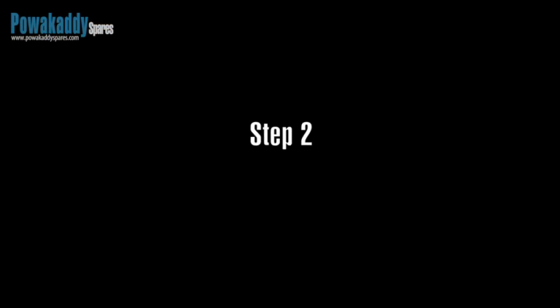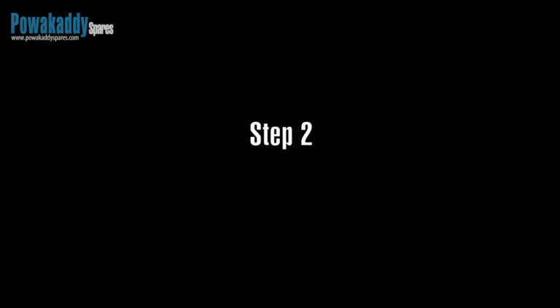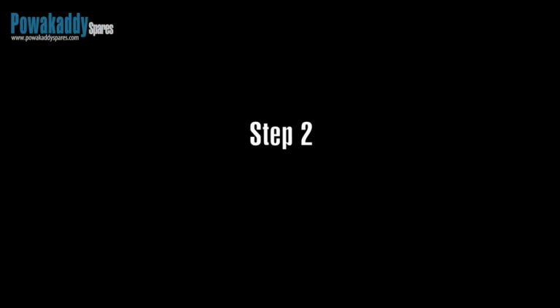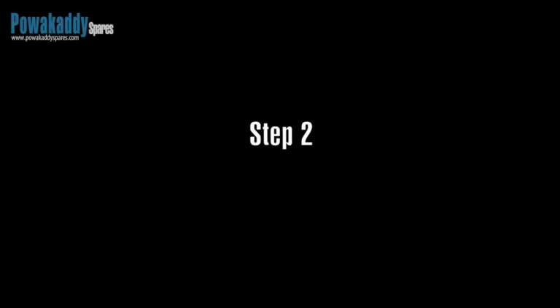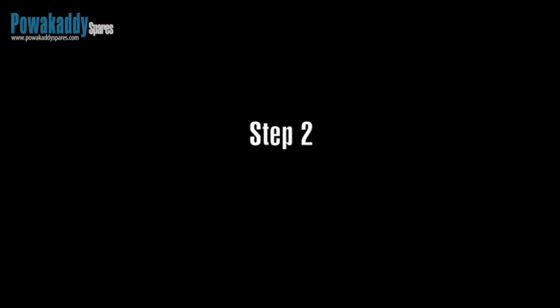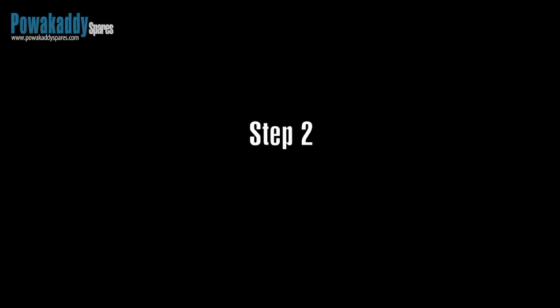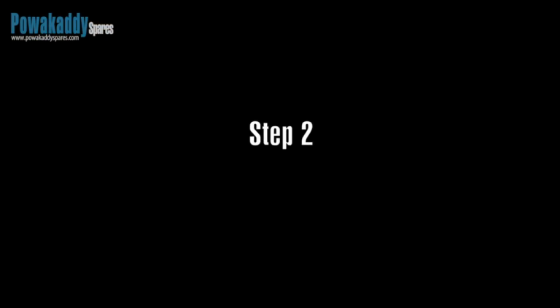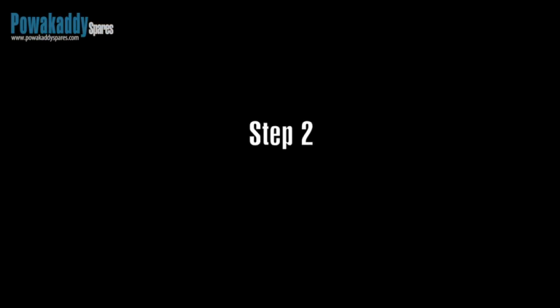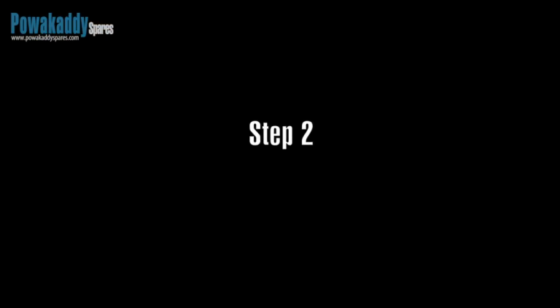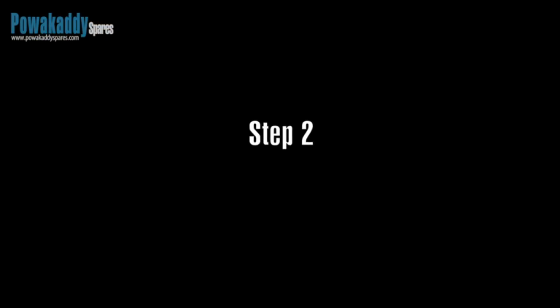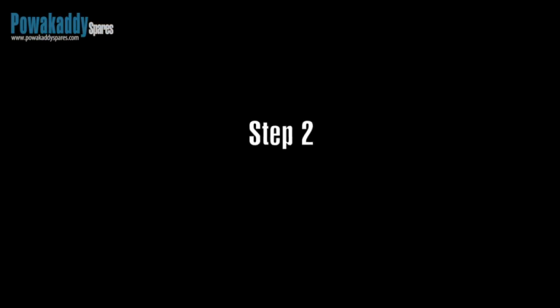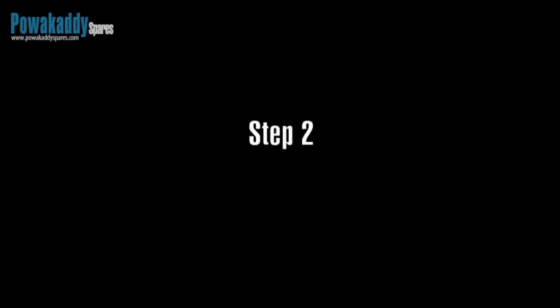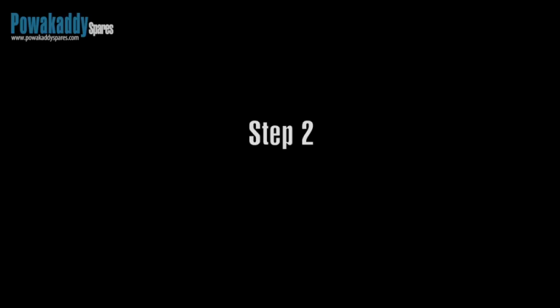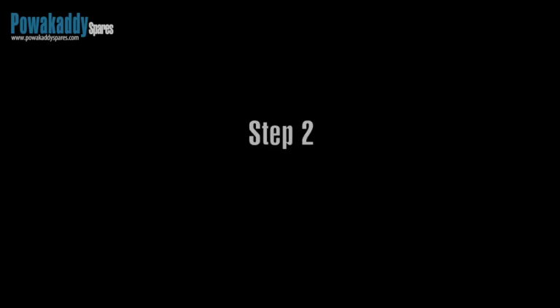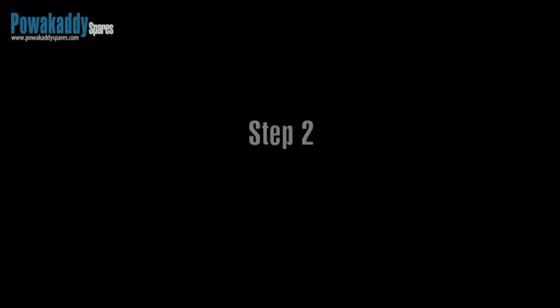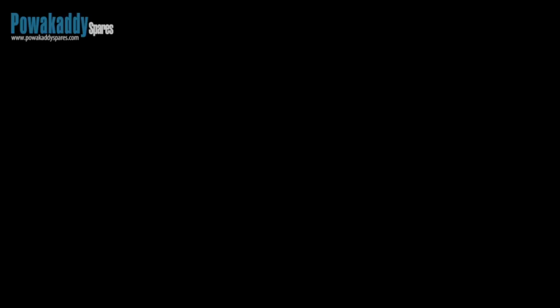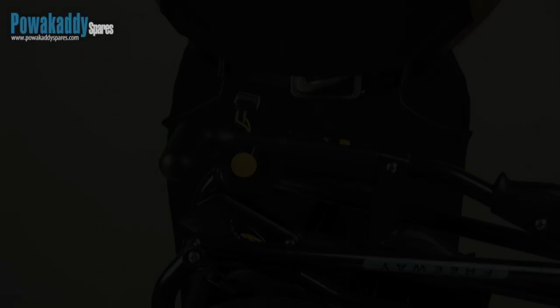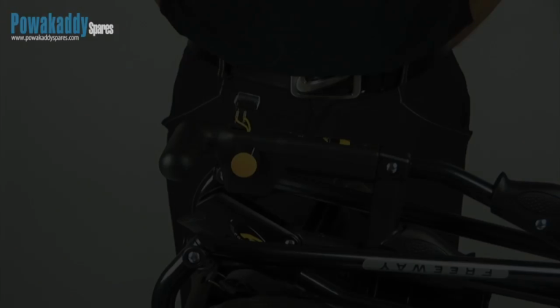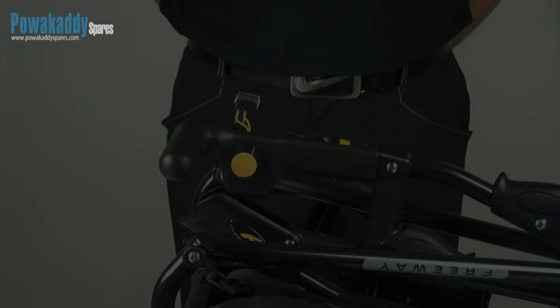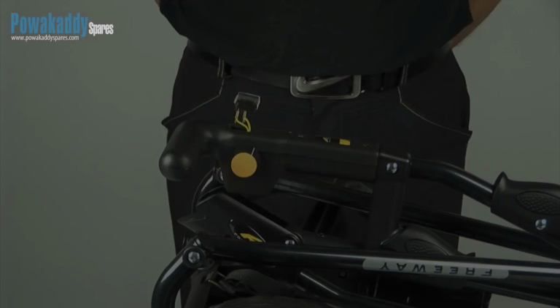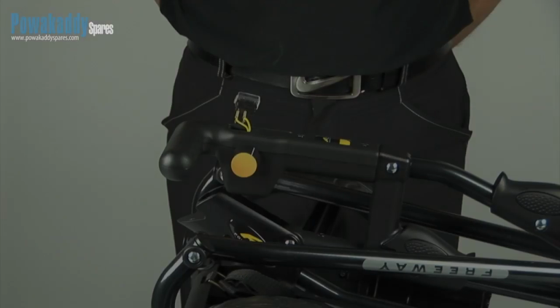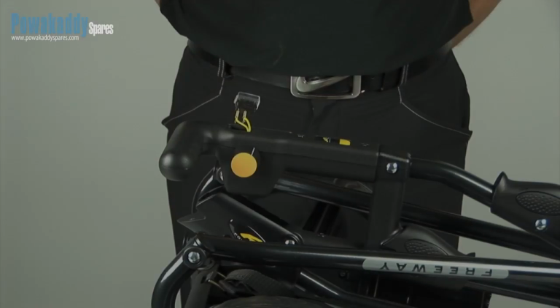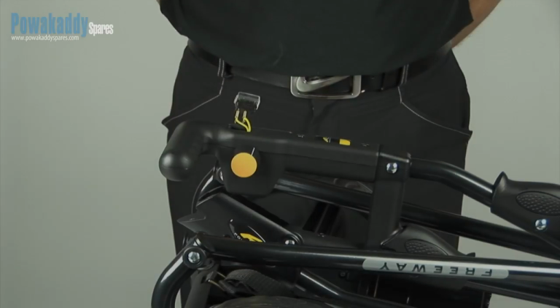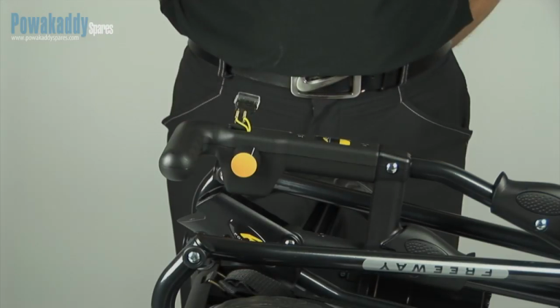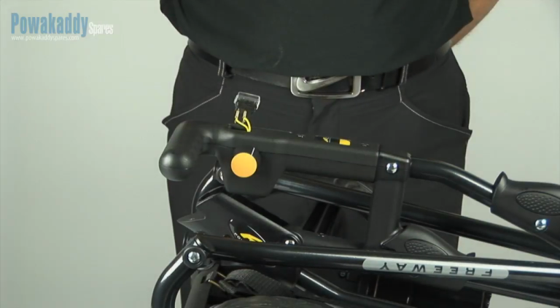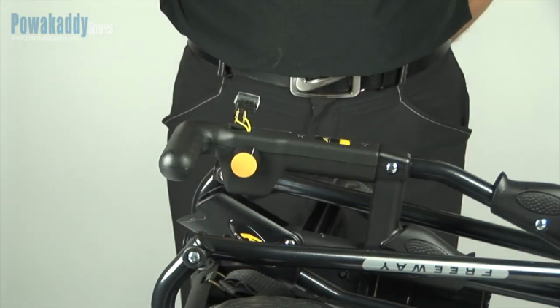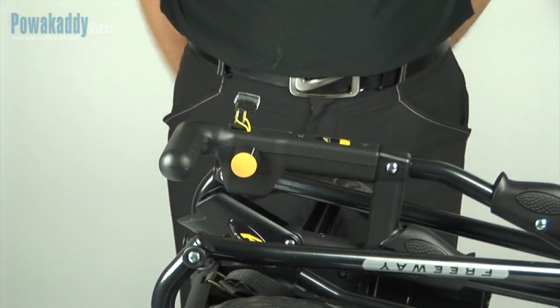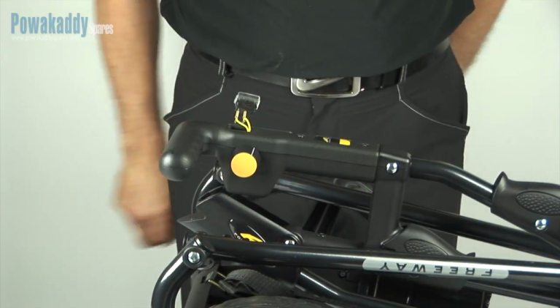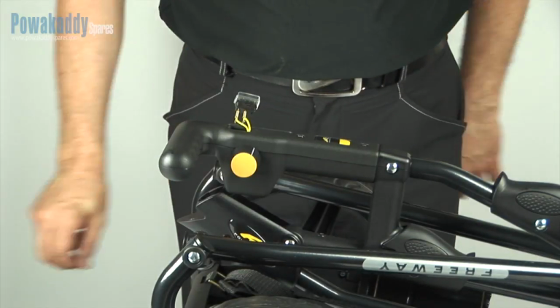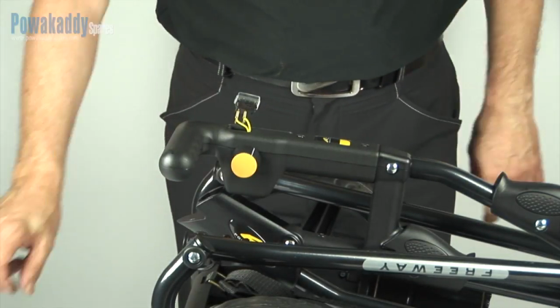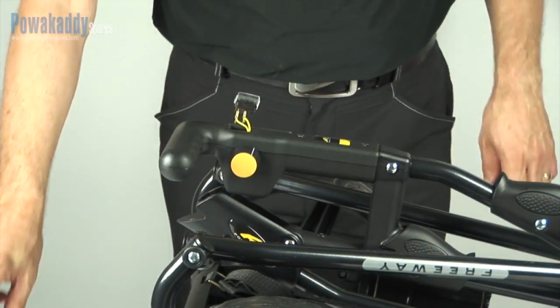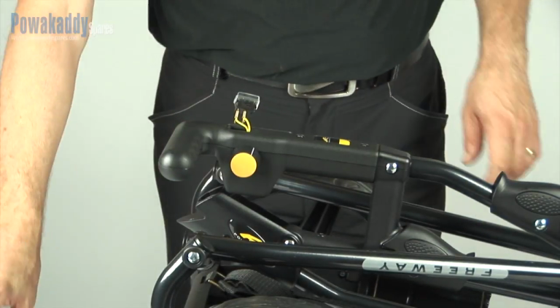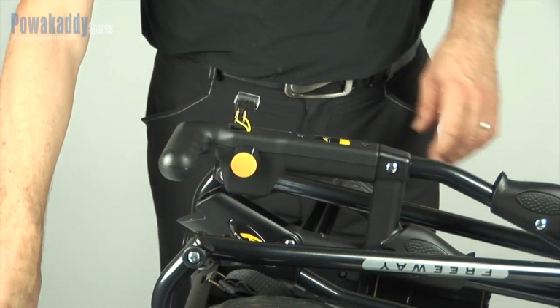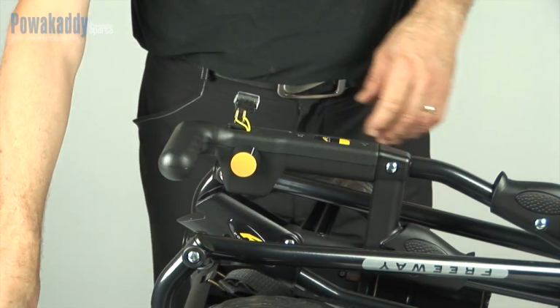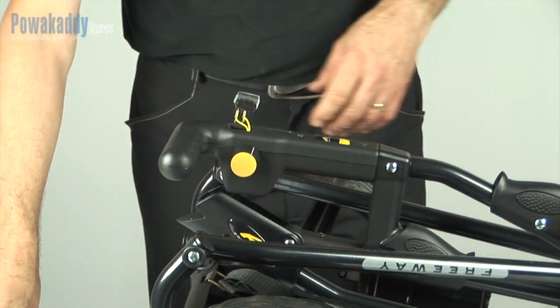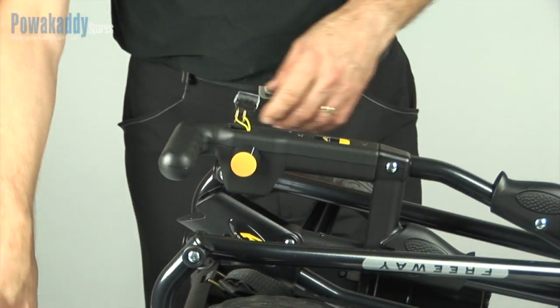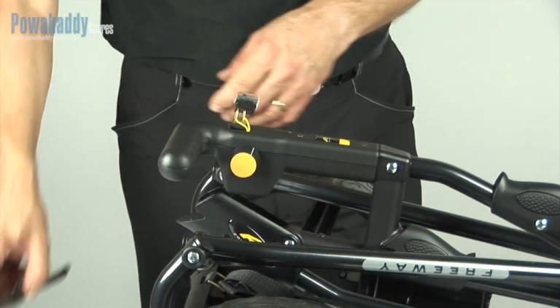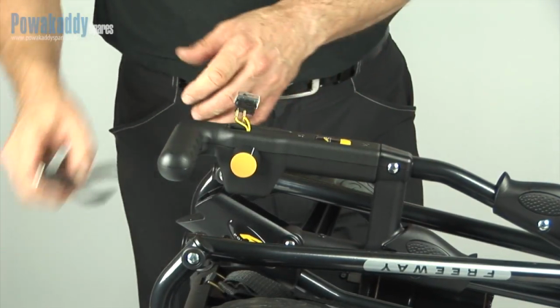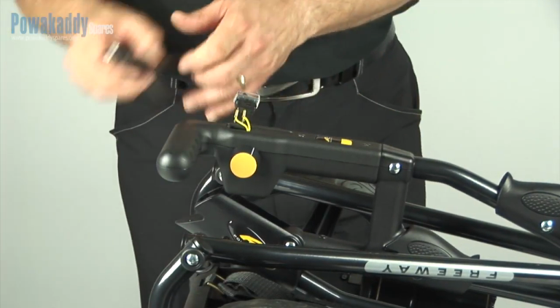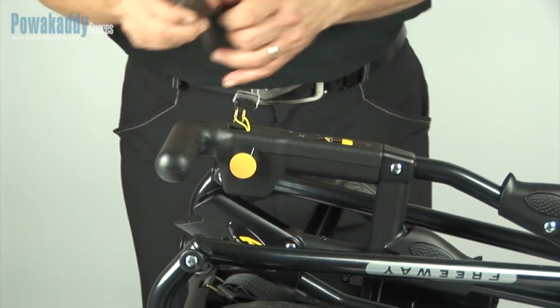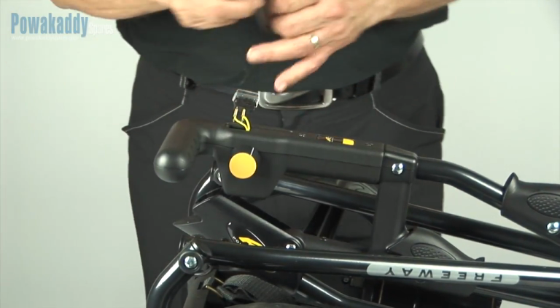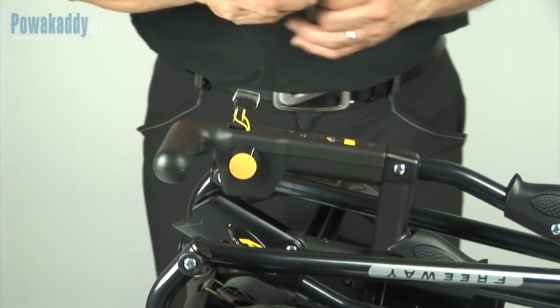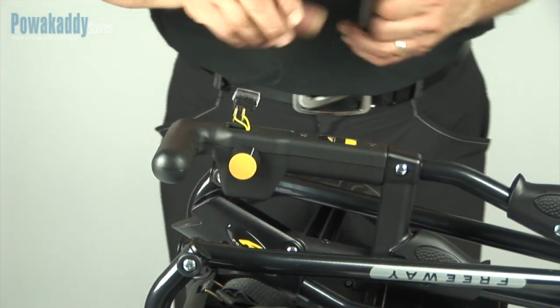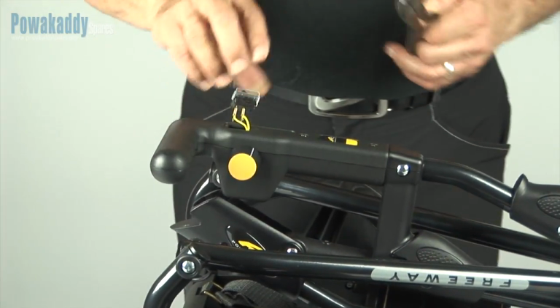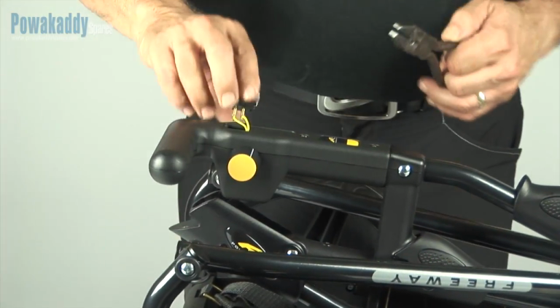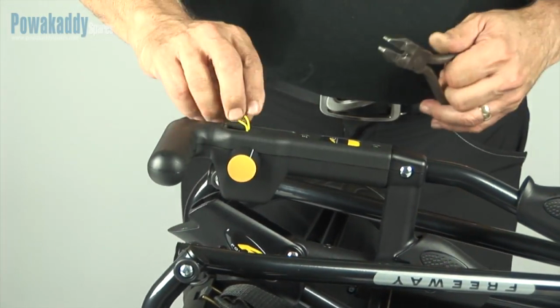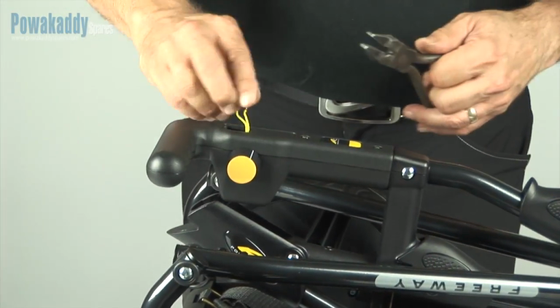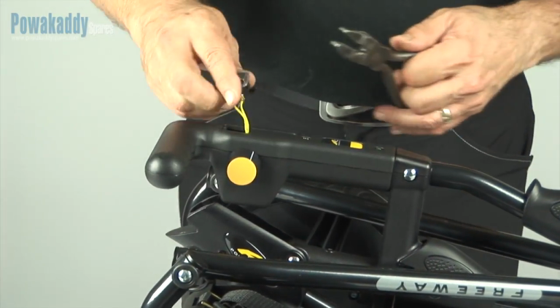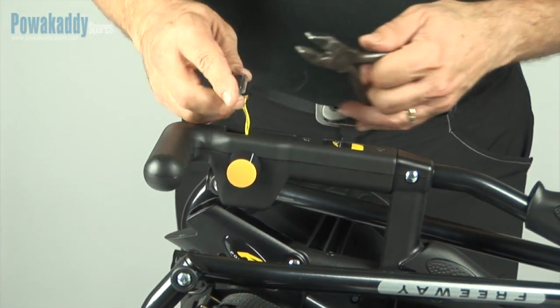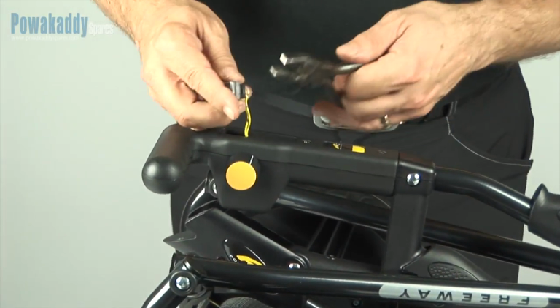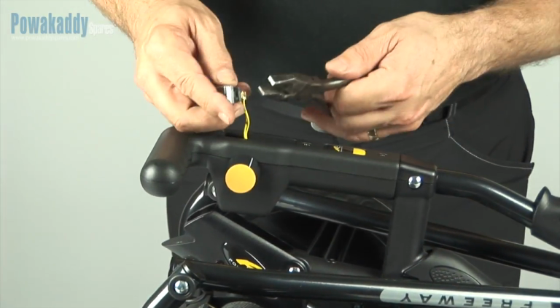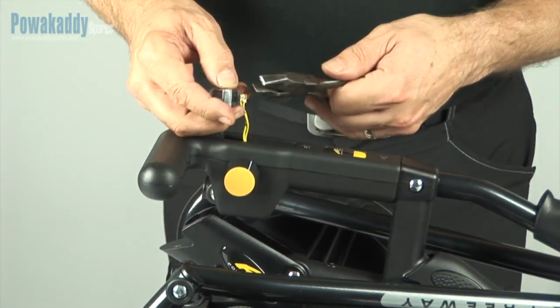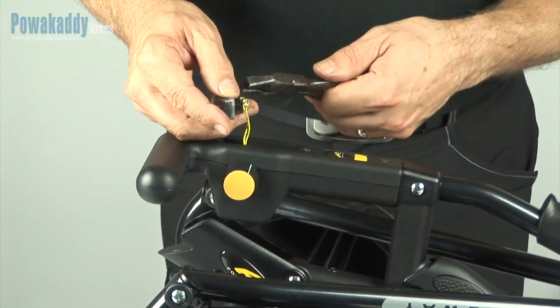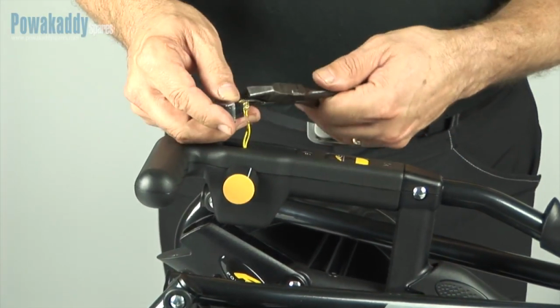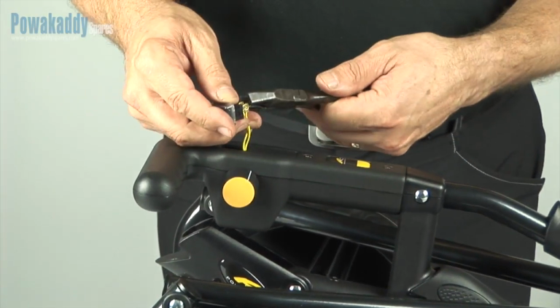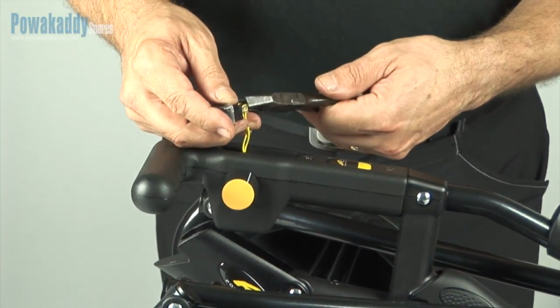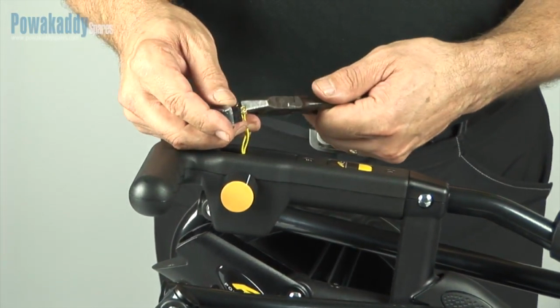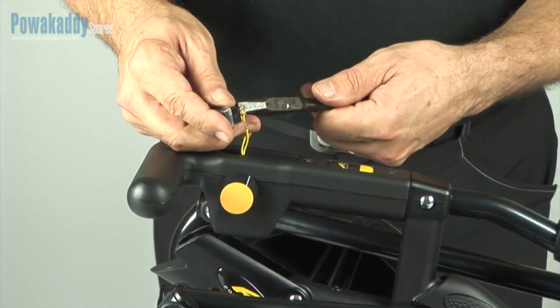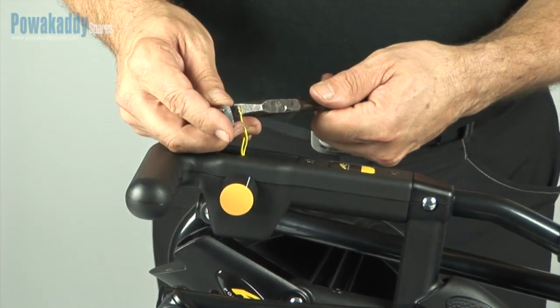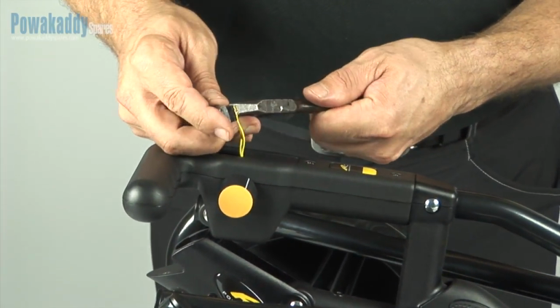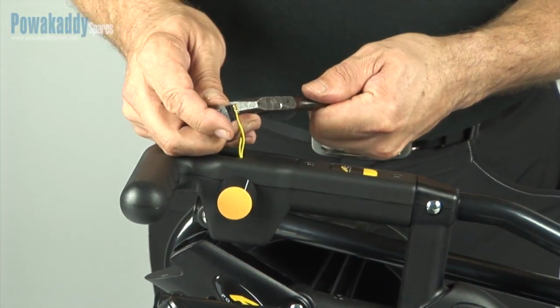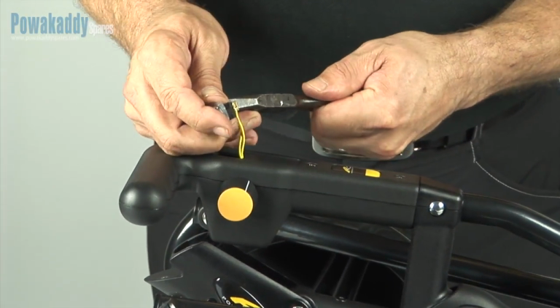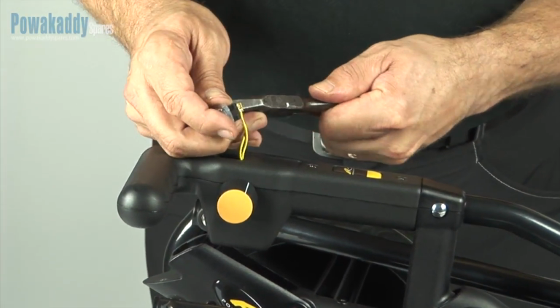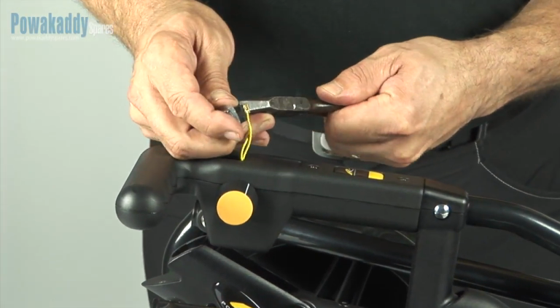Step 2. Pull the two wires off the bottom of the switch using the pliers.